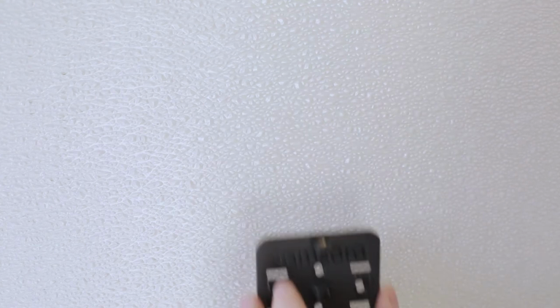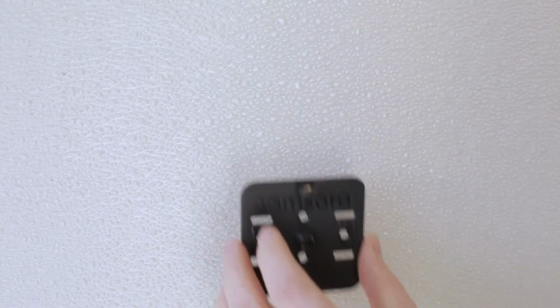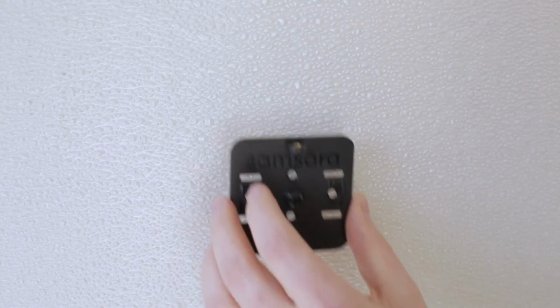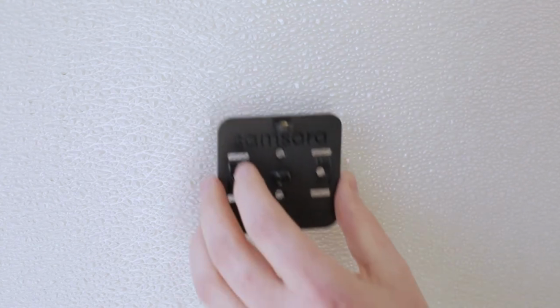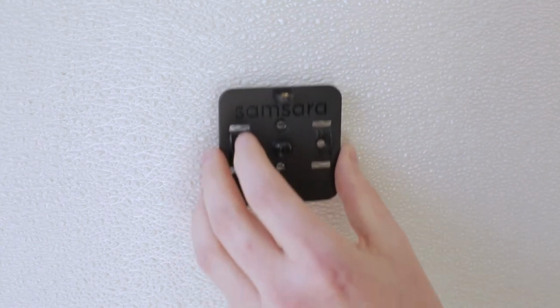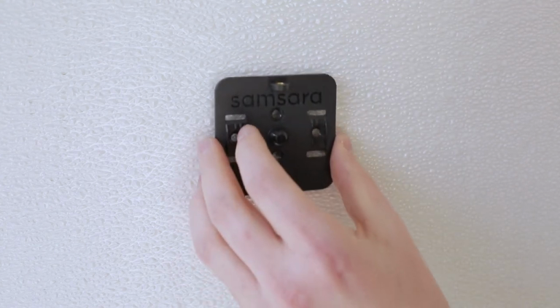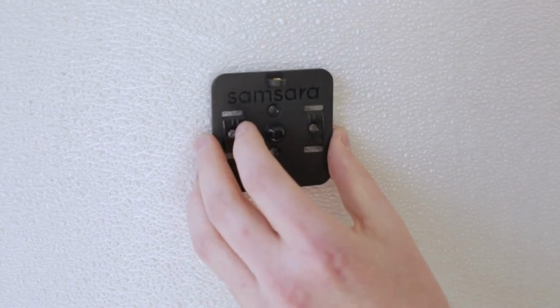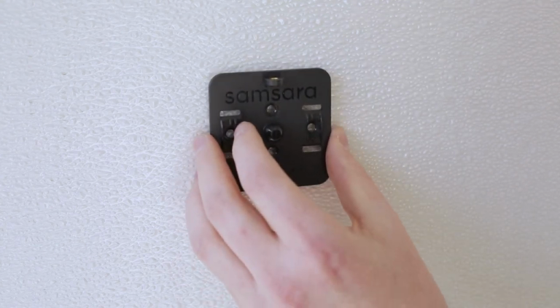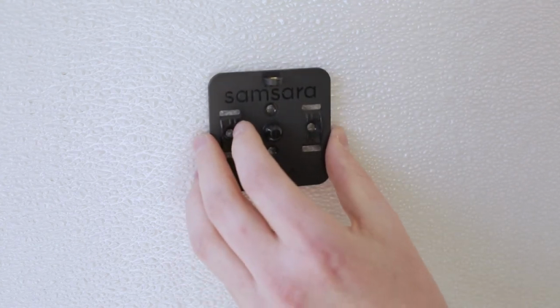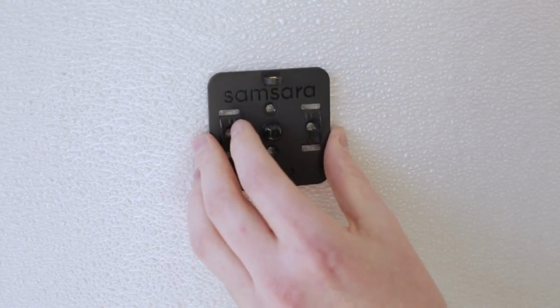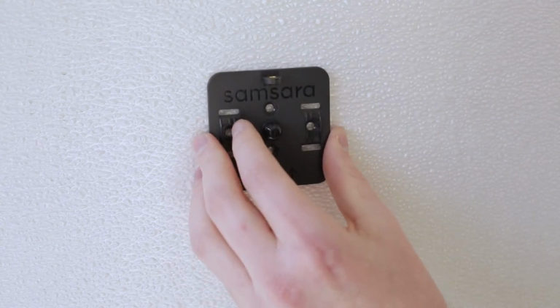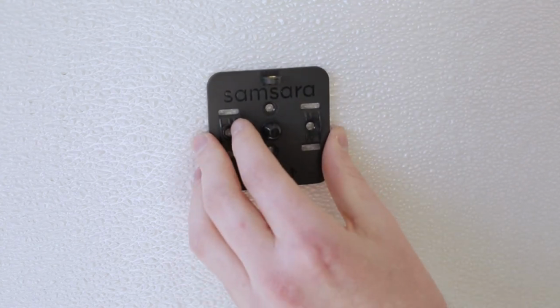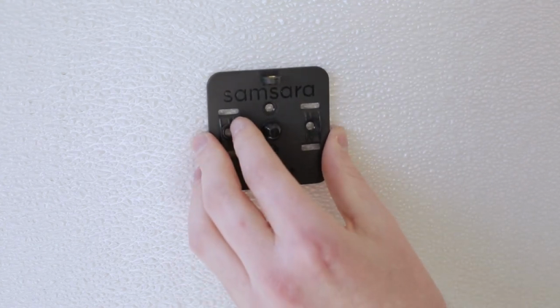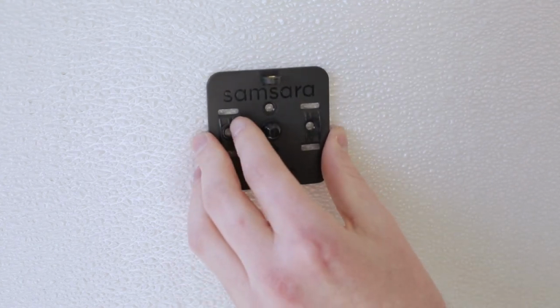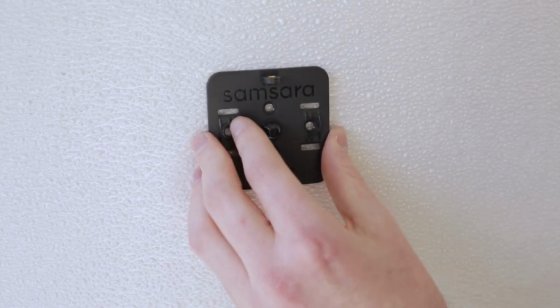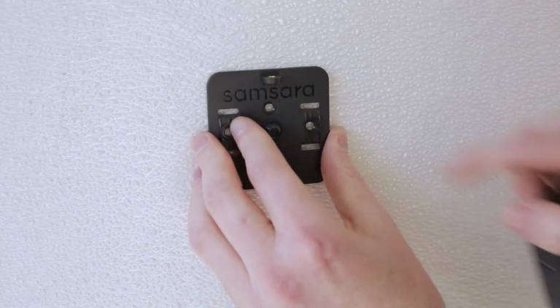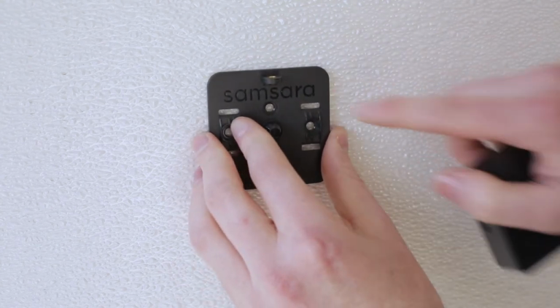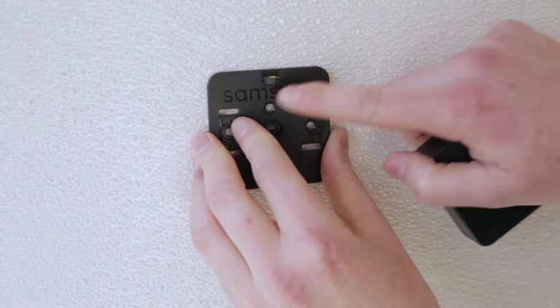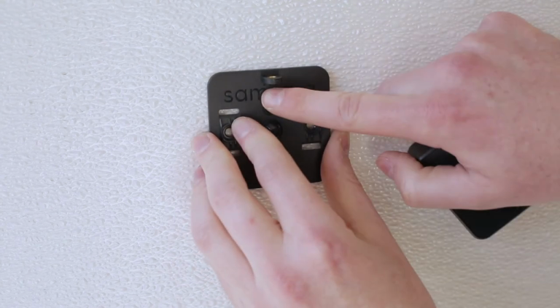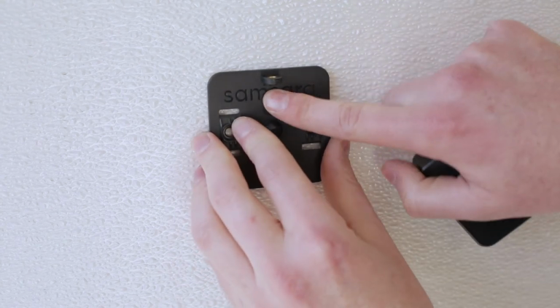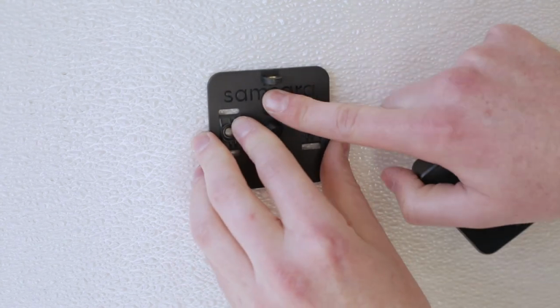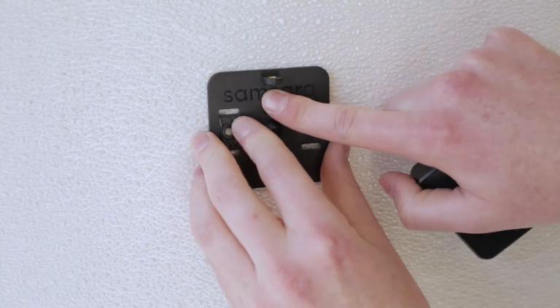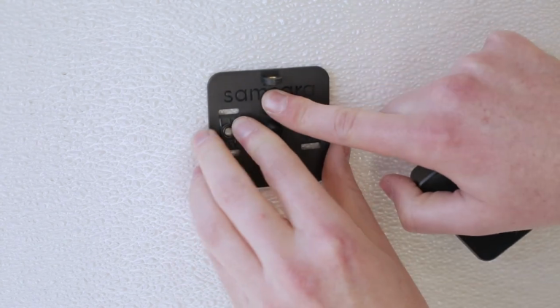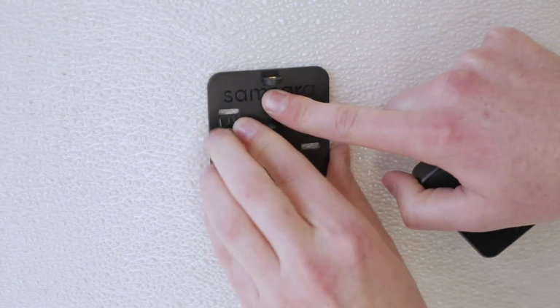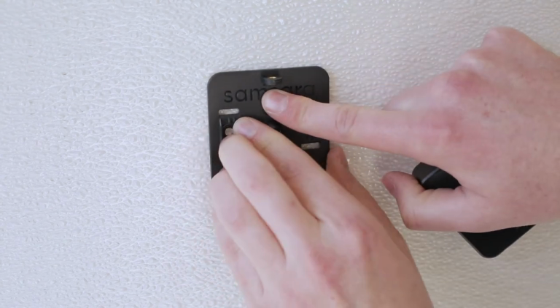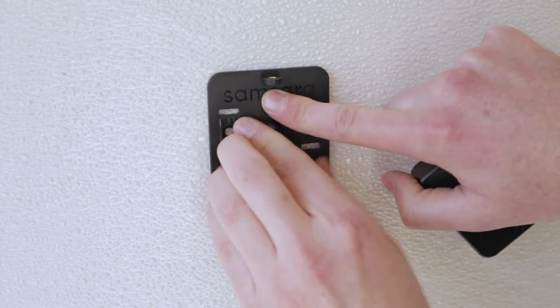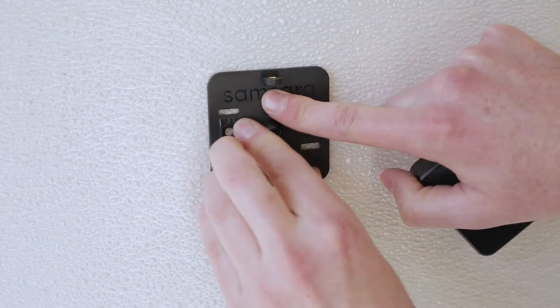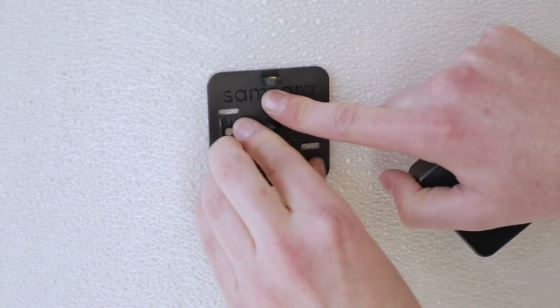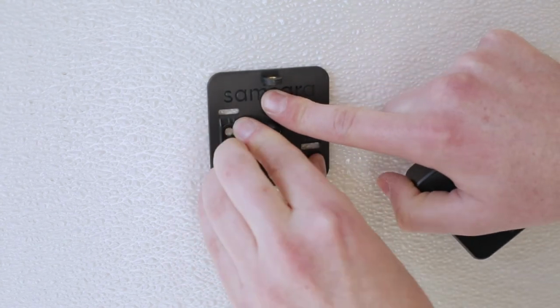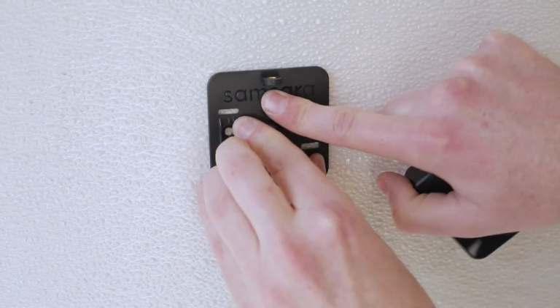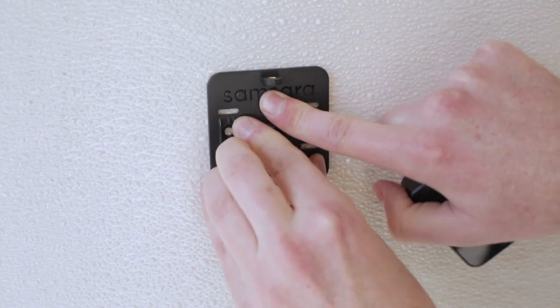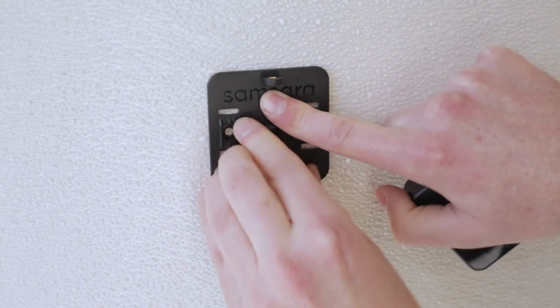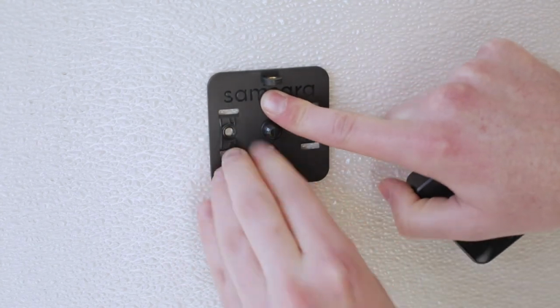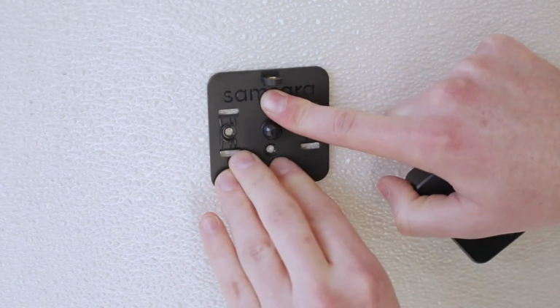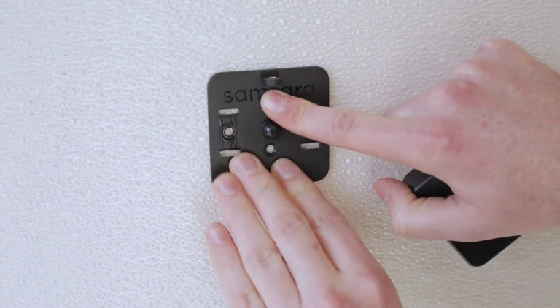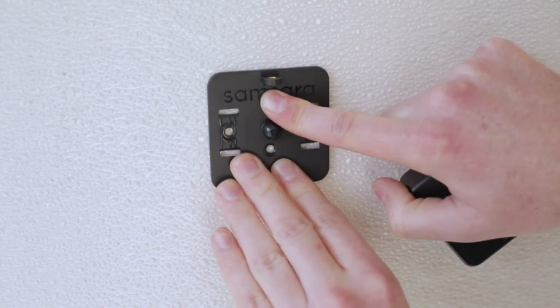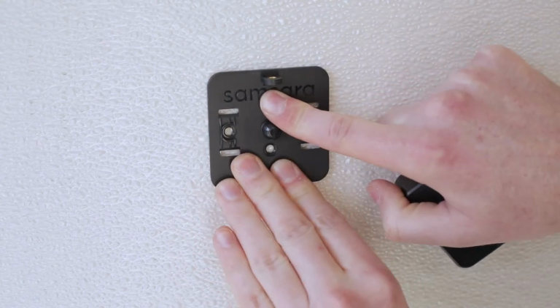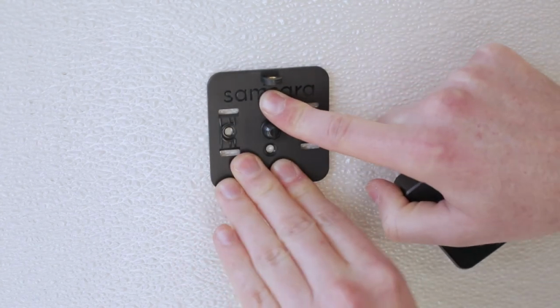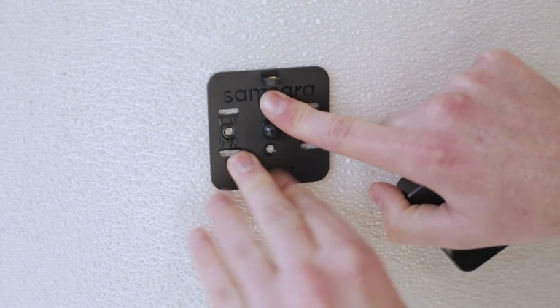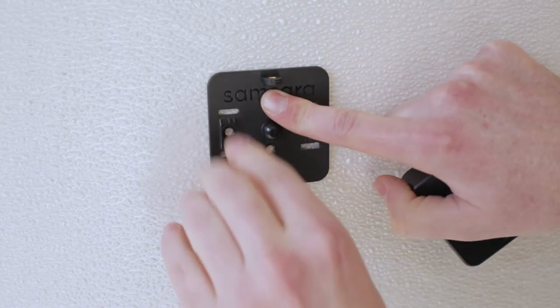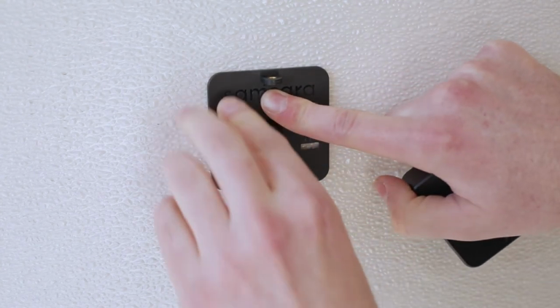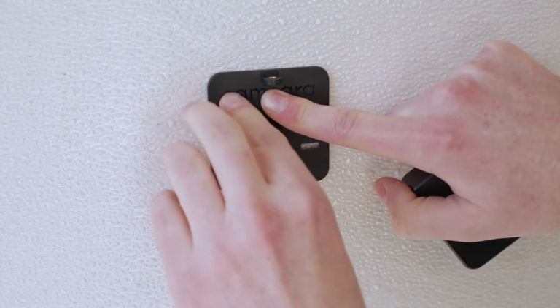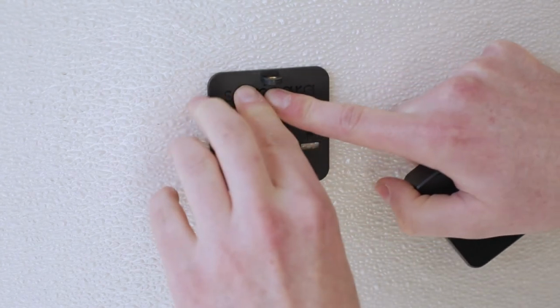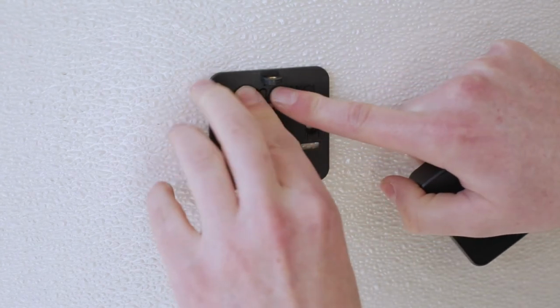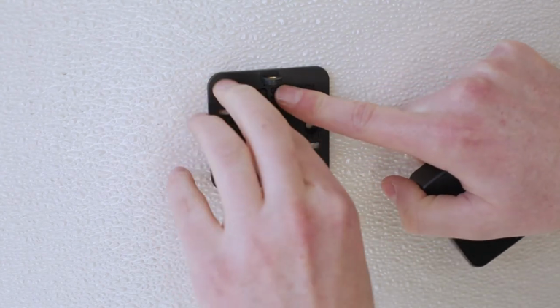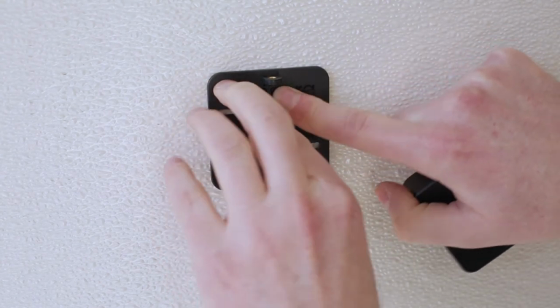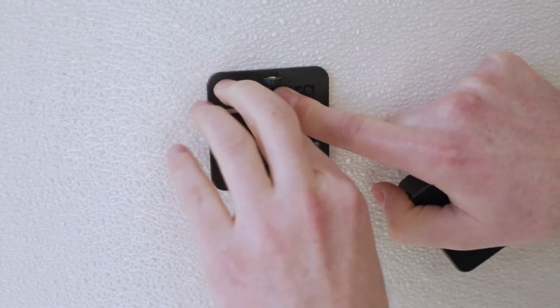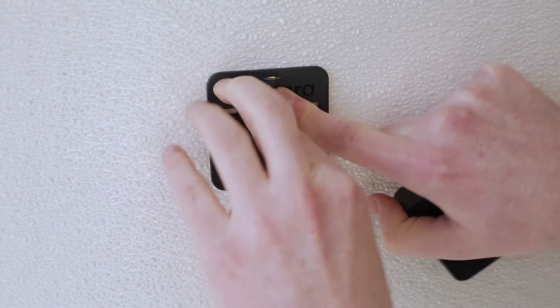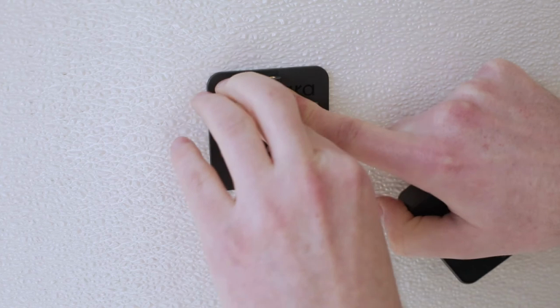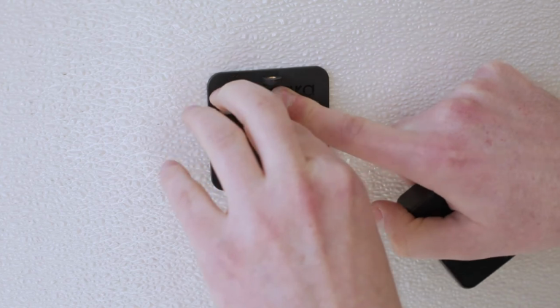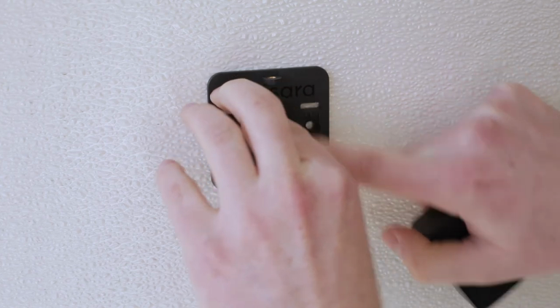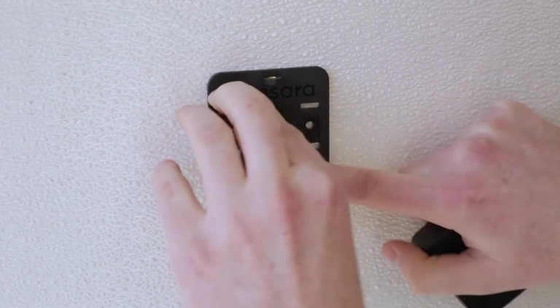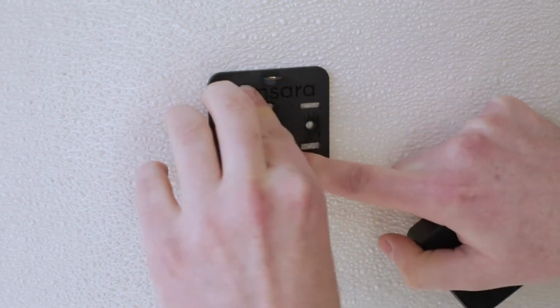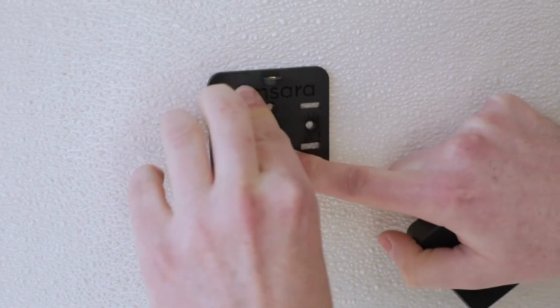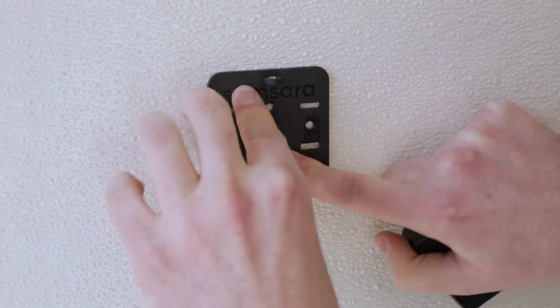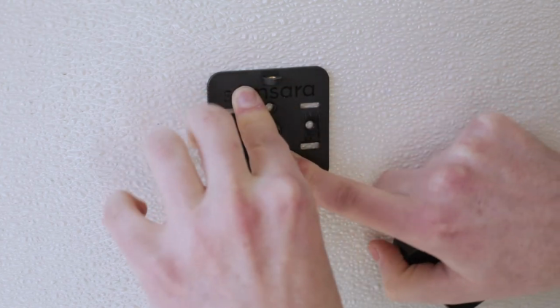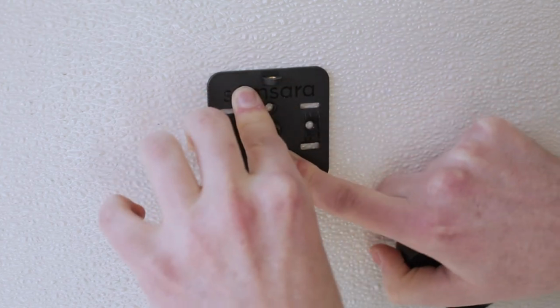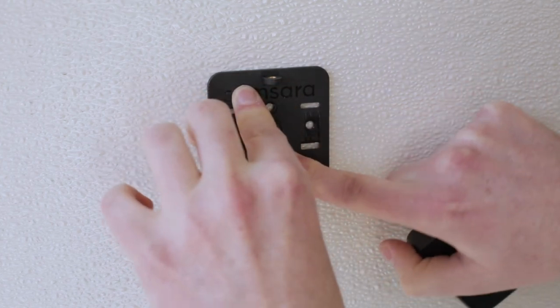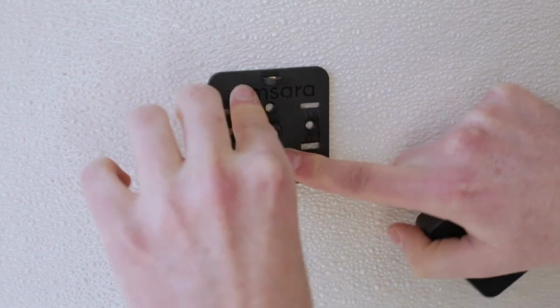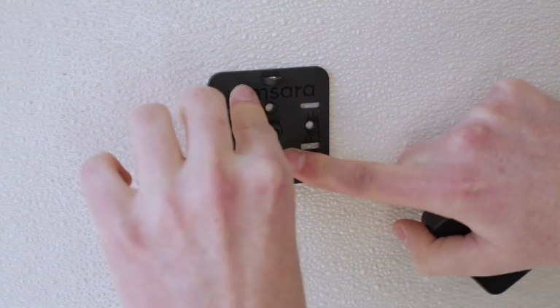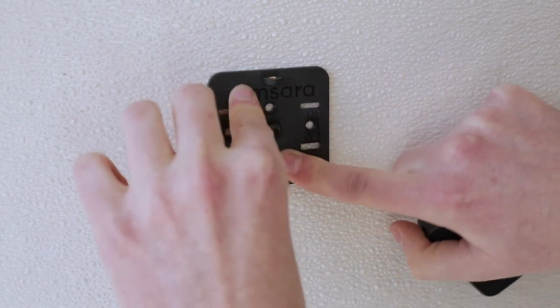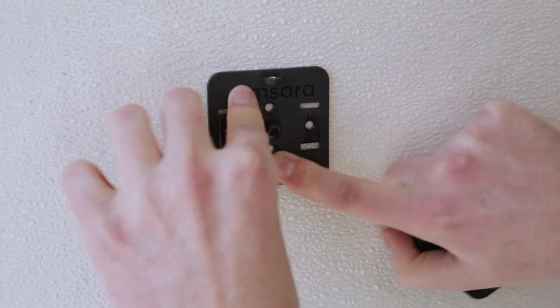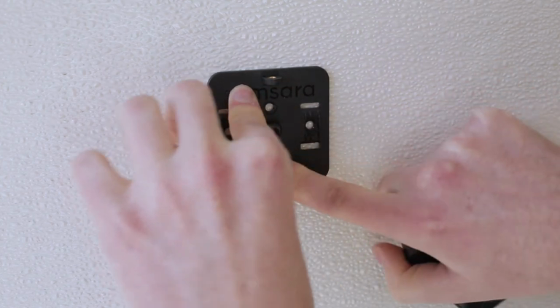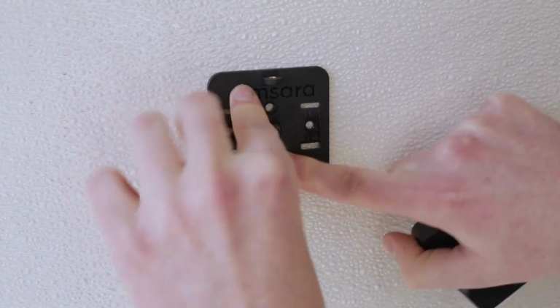If you do use the adhesive, first clean the surface with the alcohol wipe before firmly pressing the backplate of the environmental monitor to the wall.